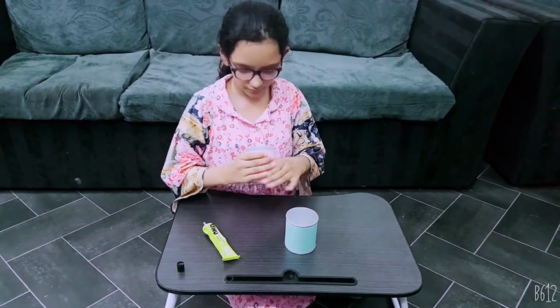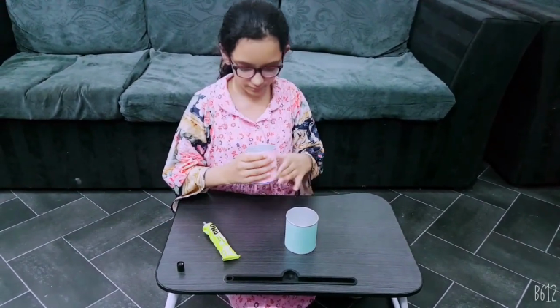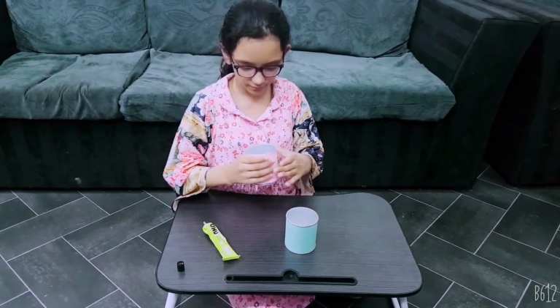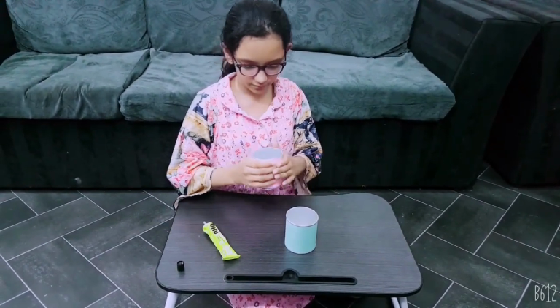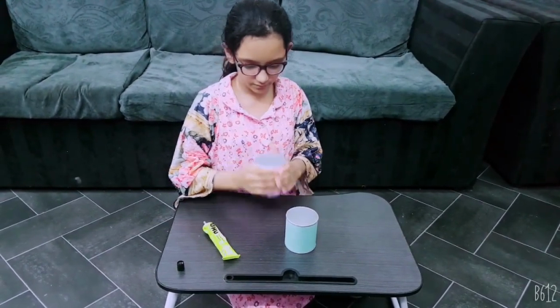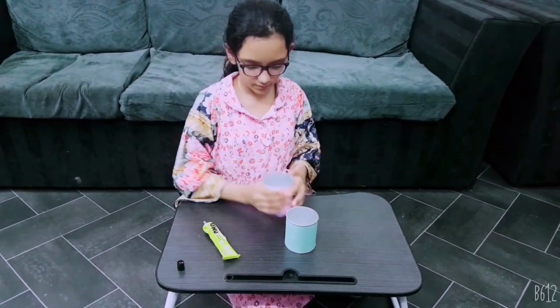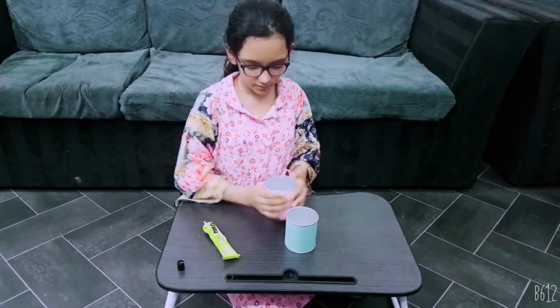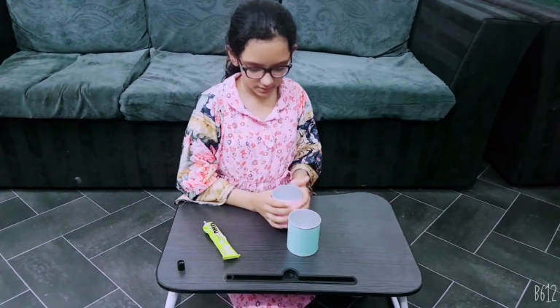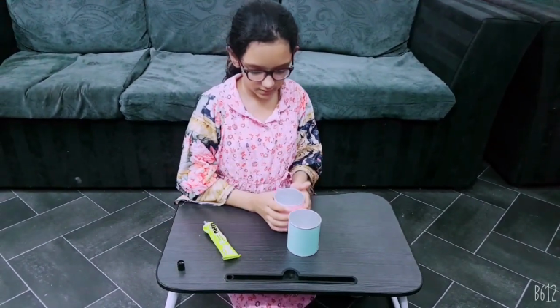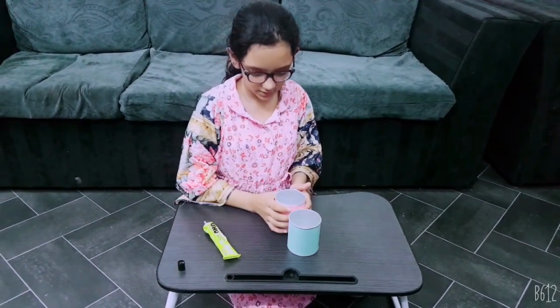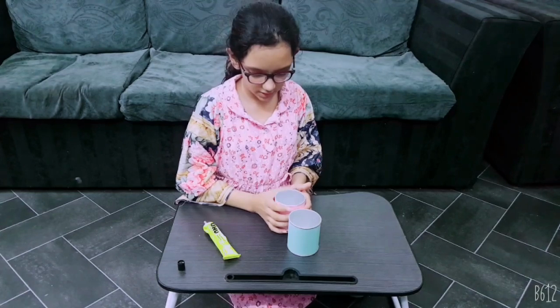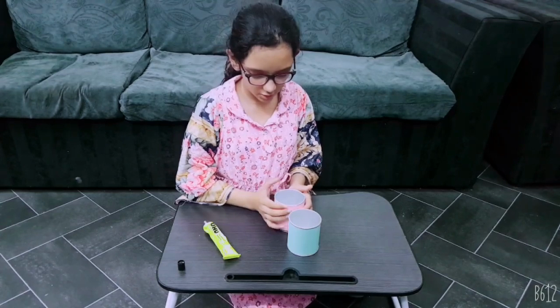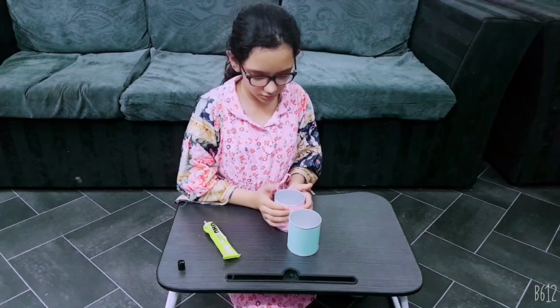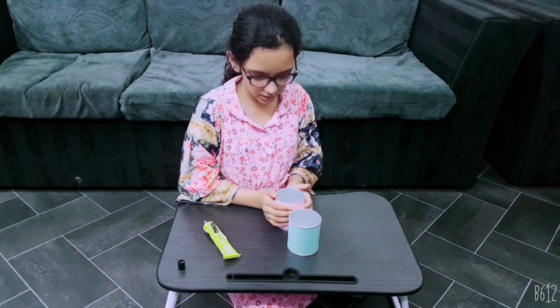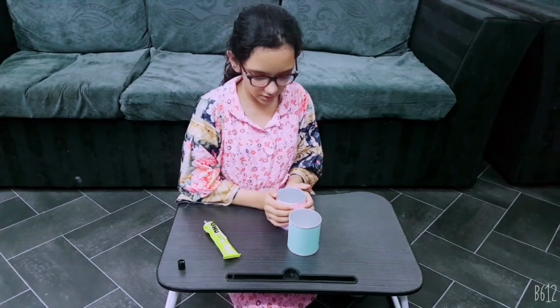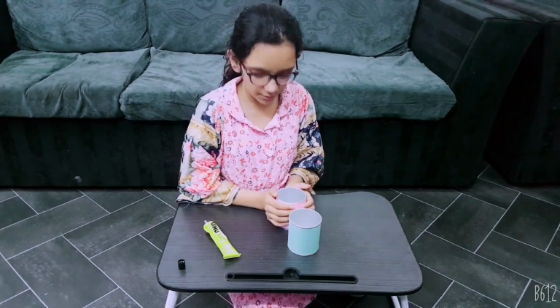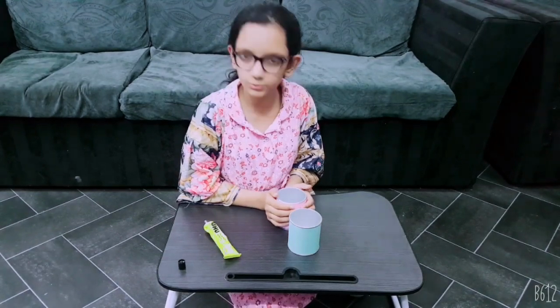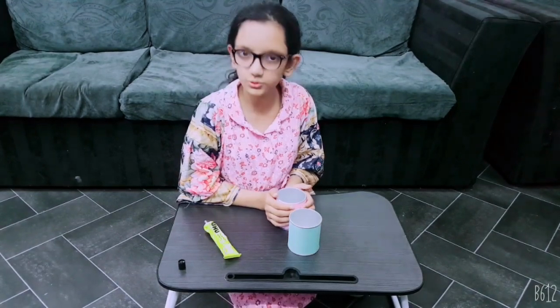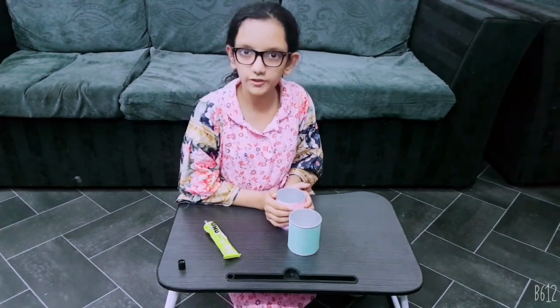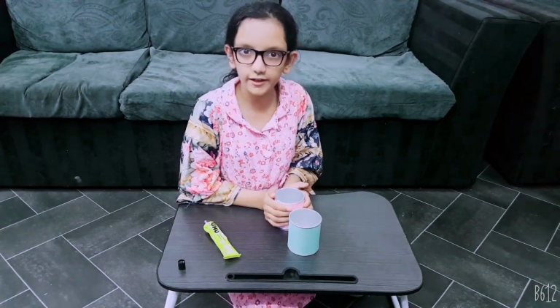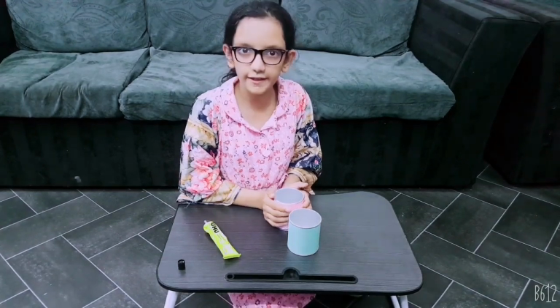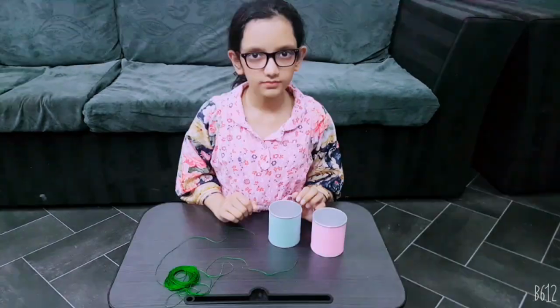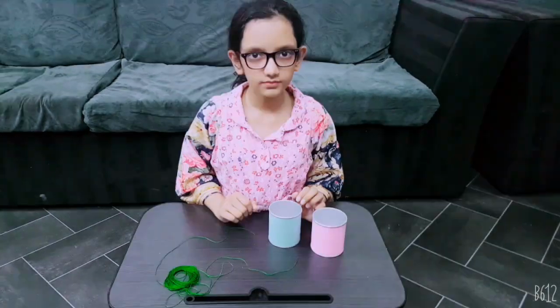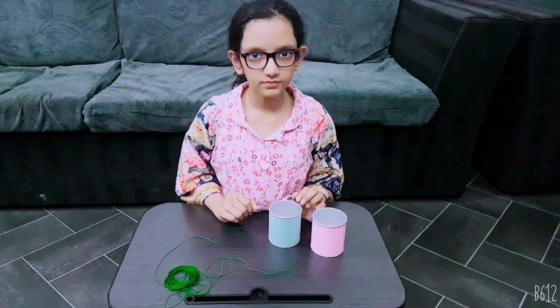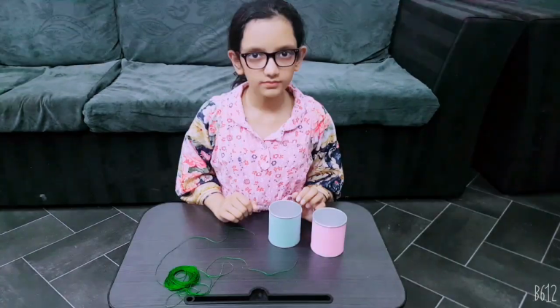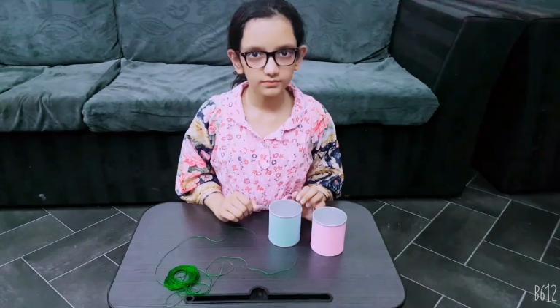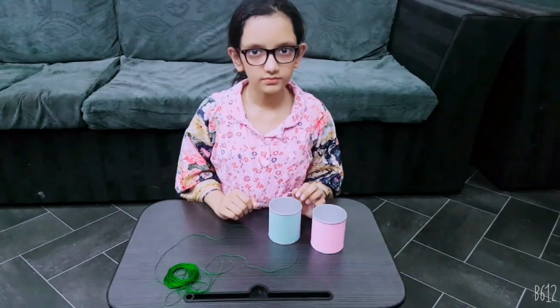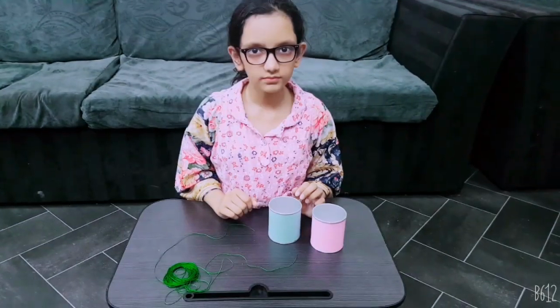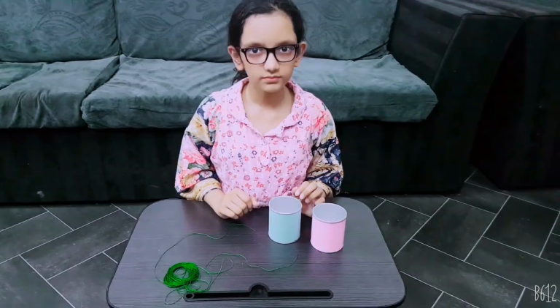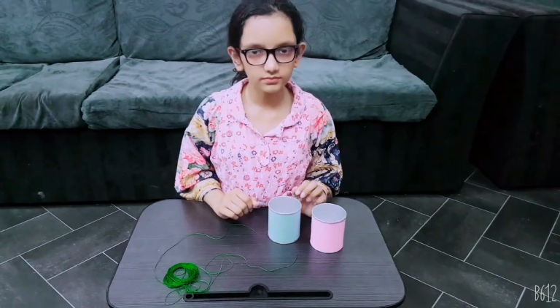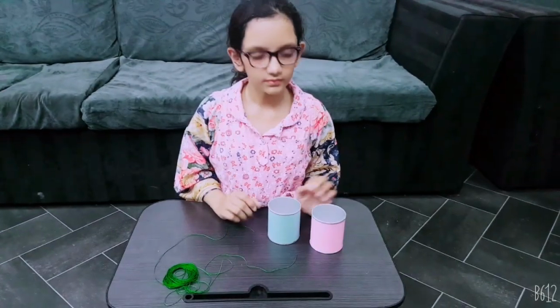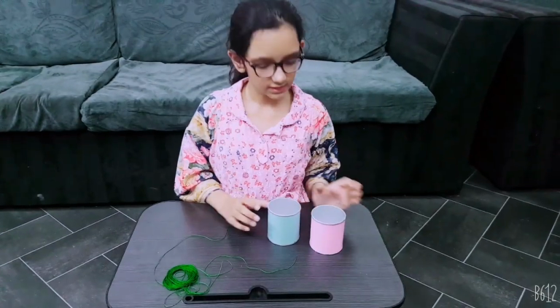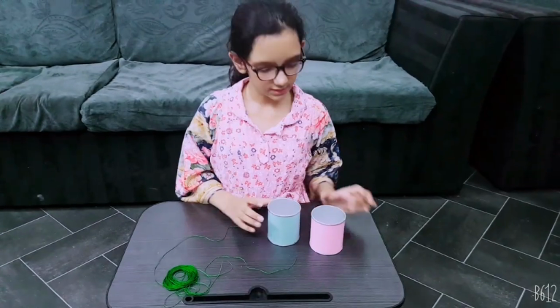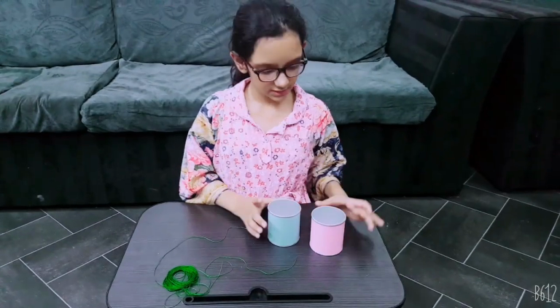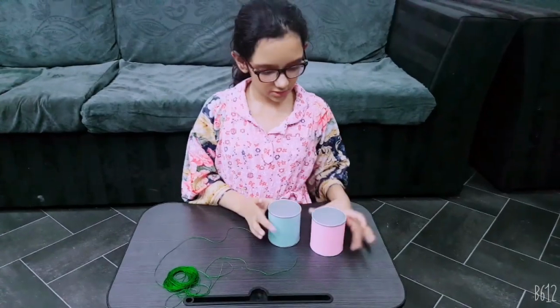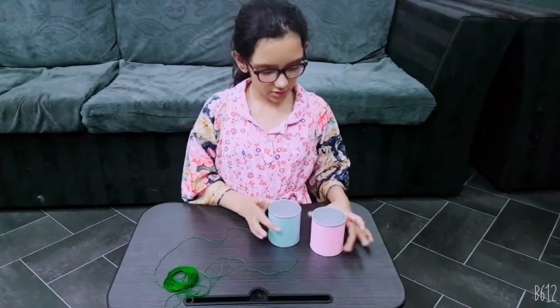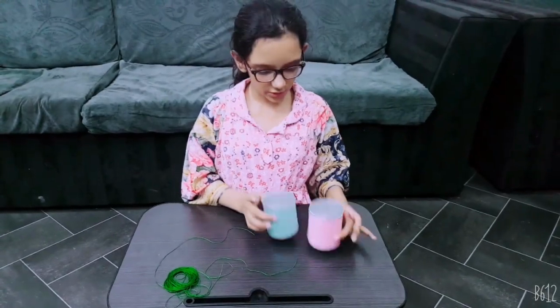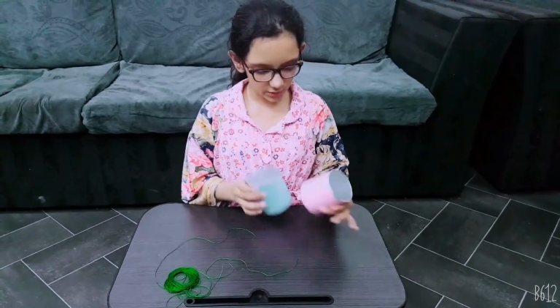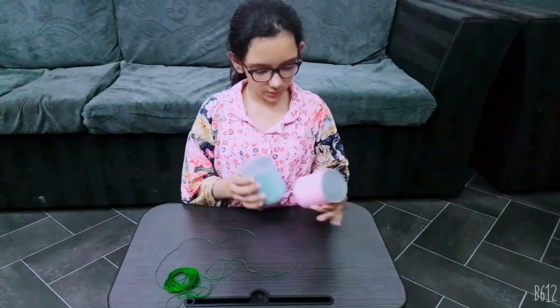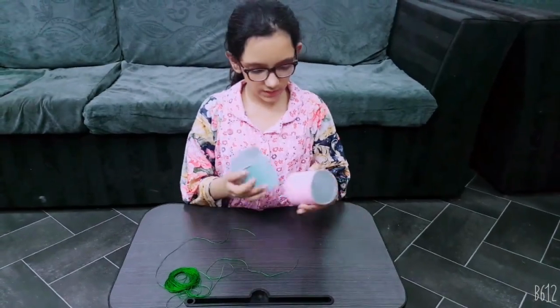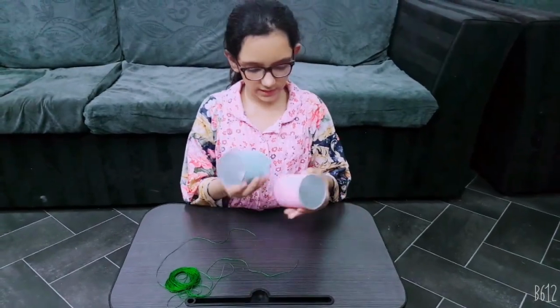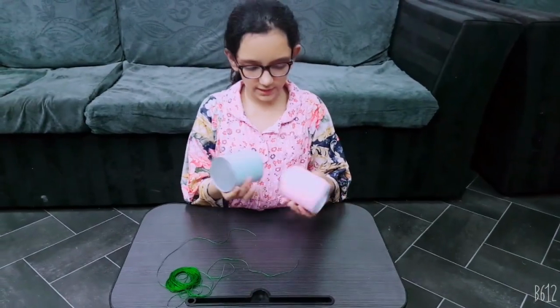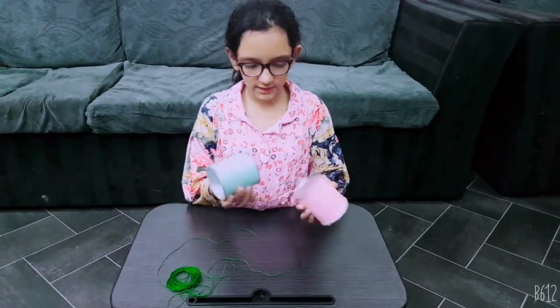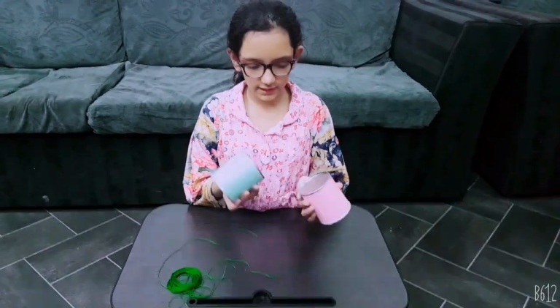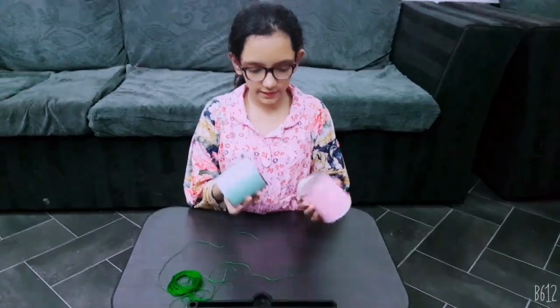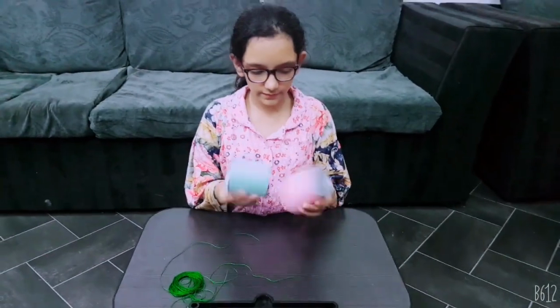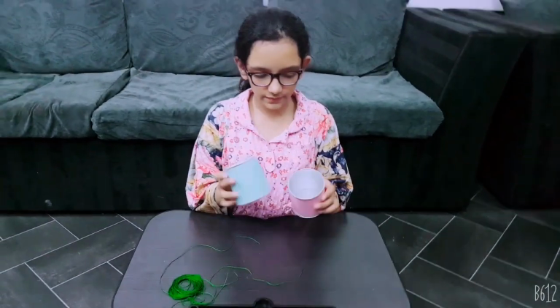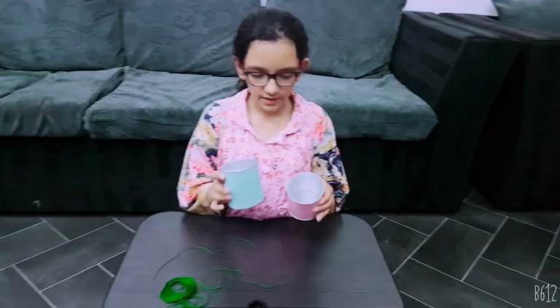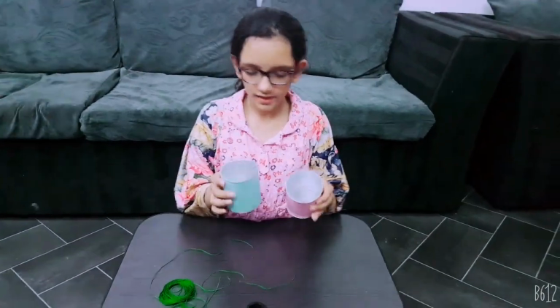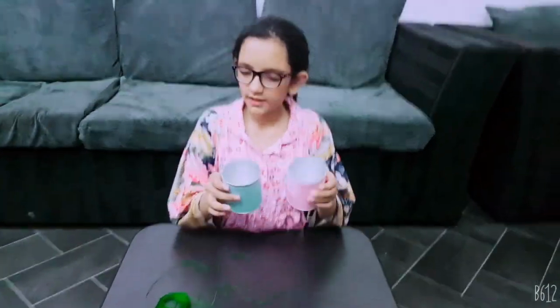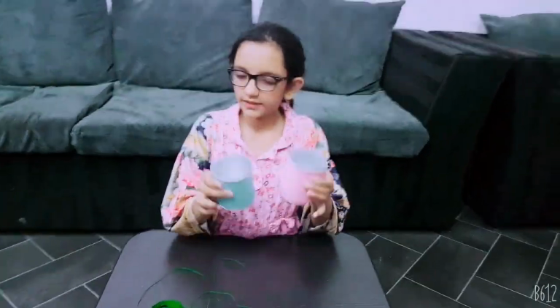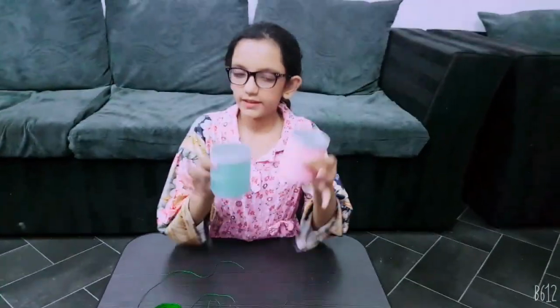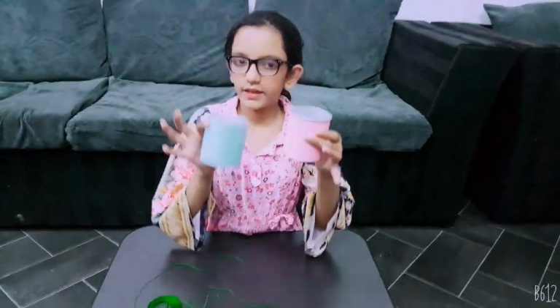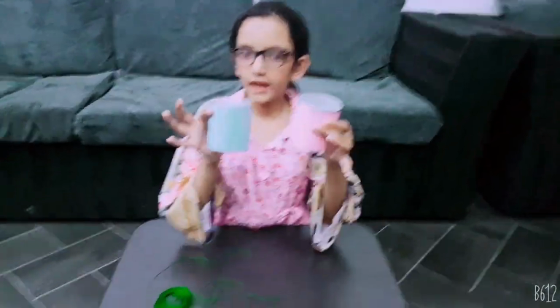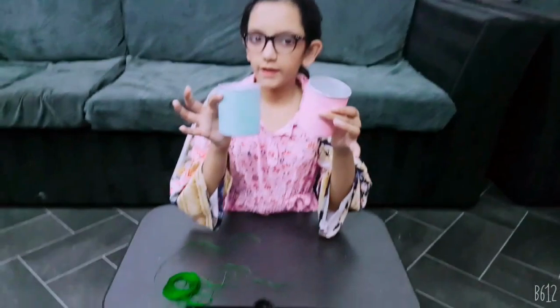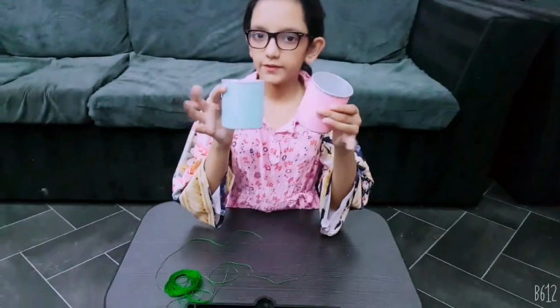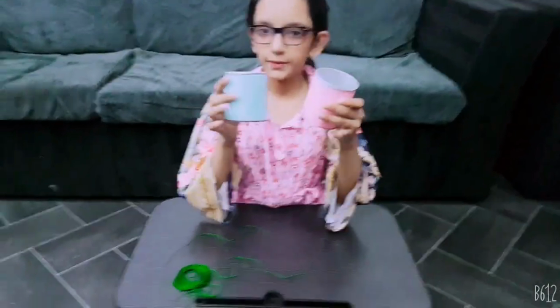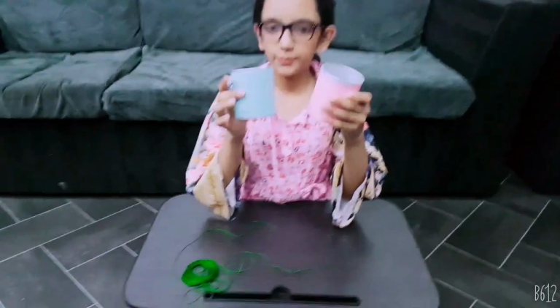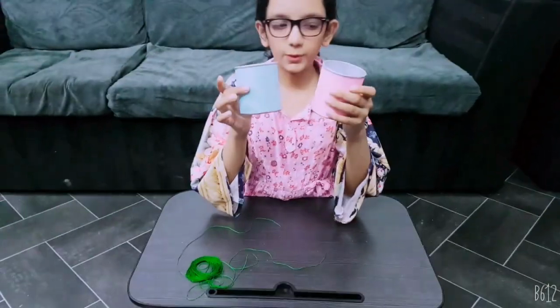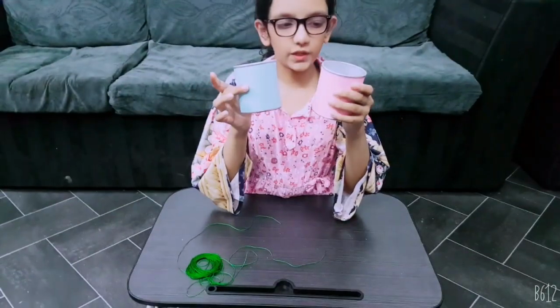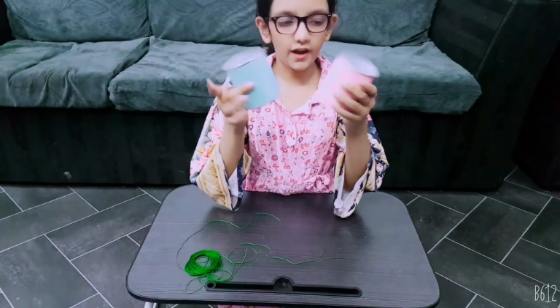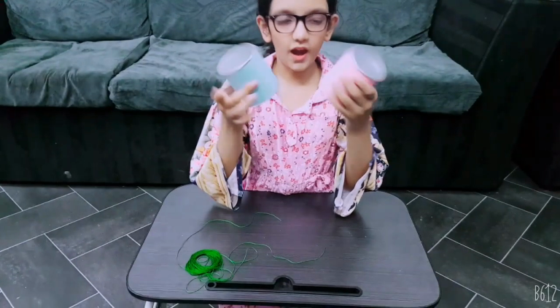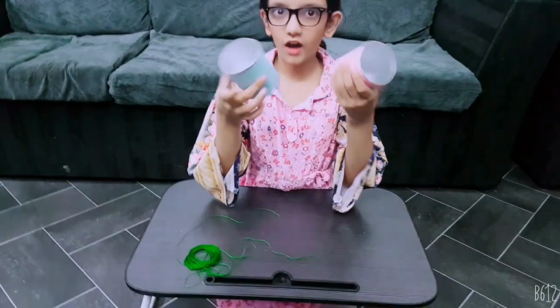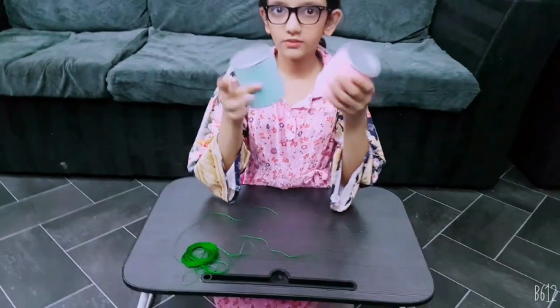The cans are ready. You can see the cans are covered with paper.